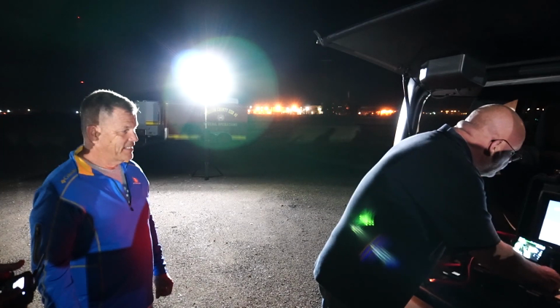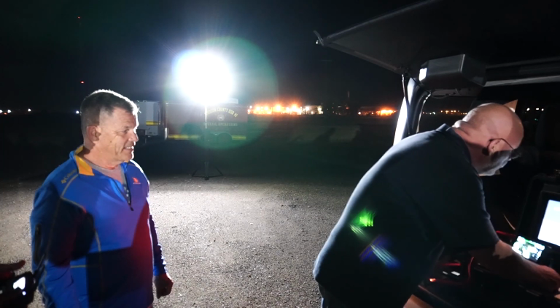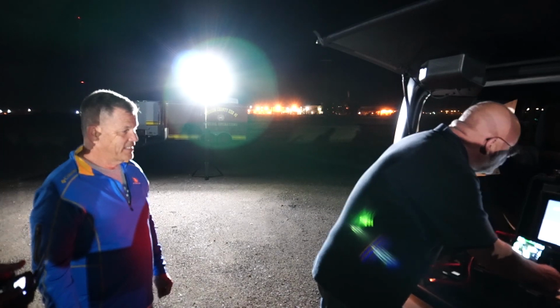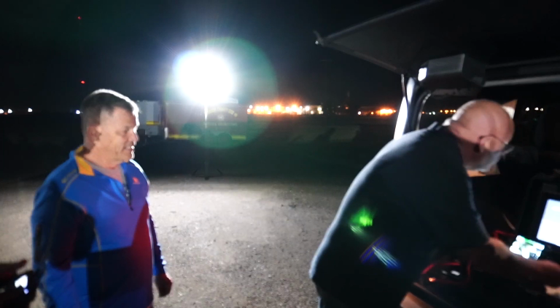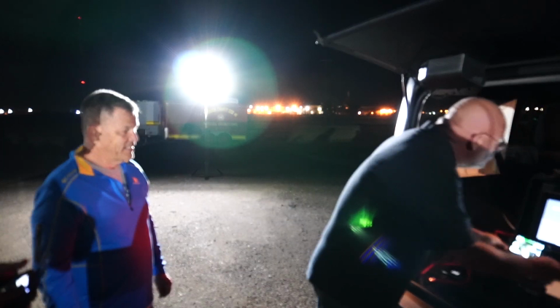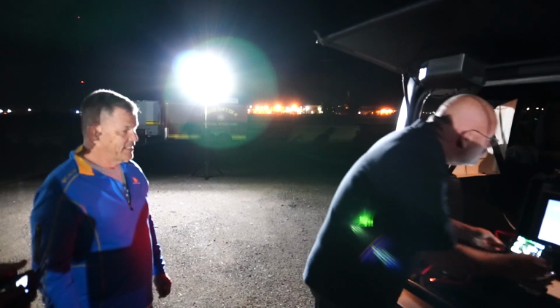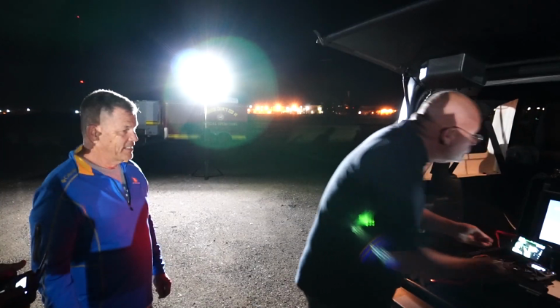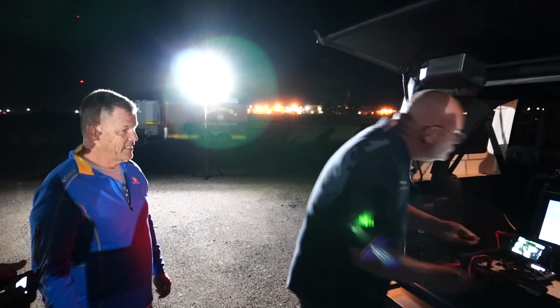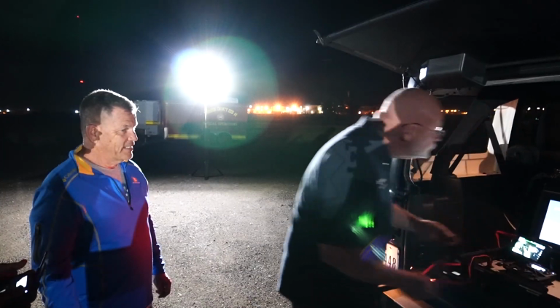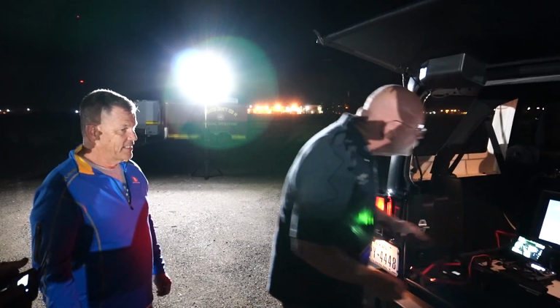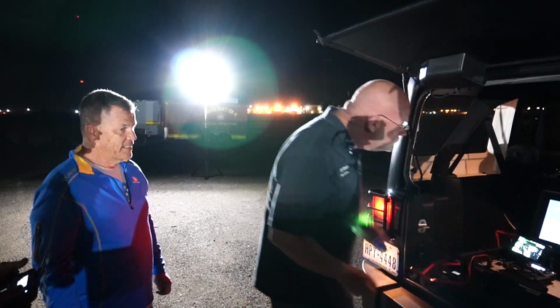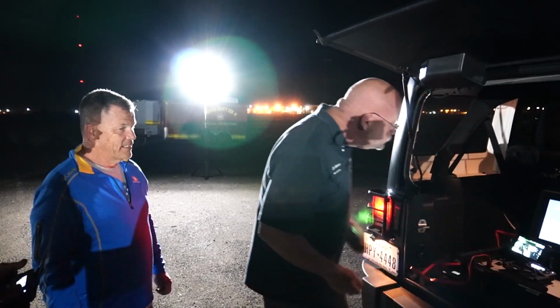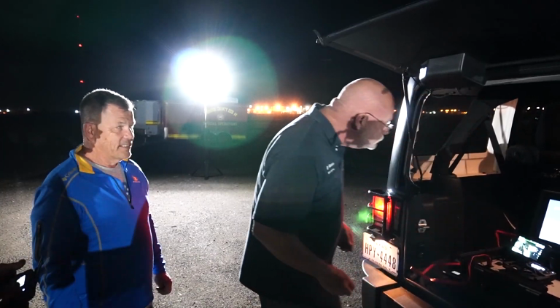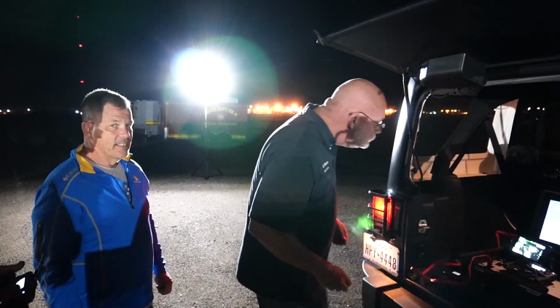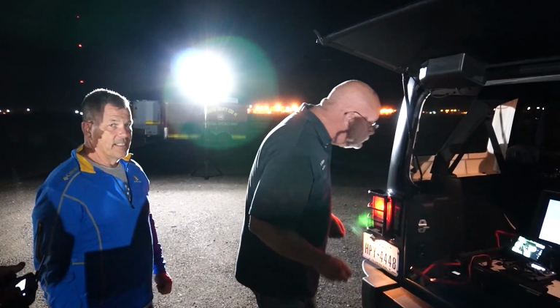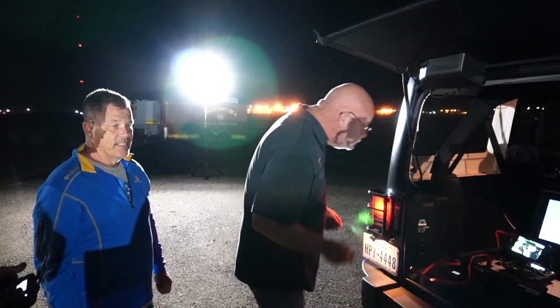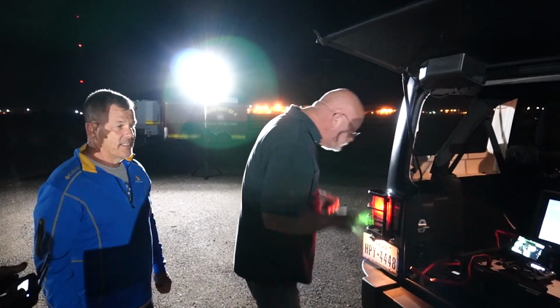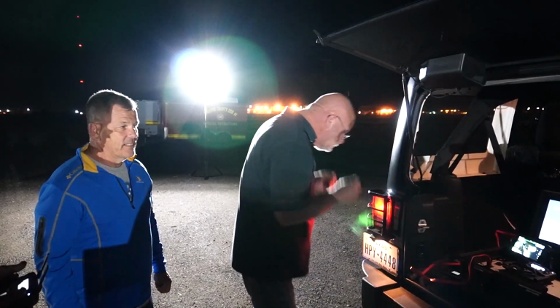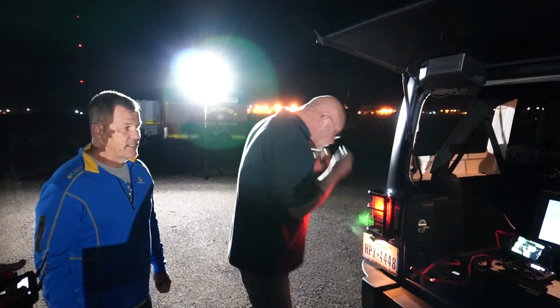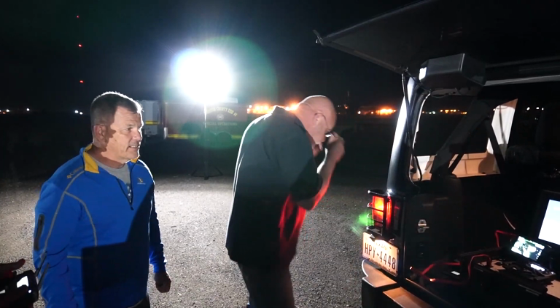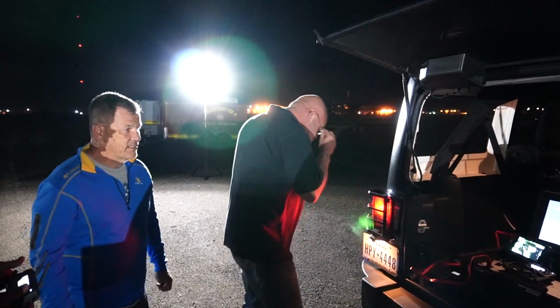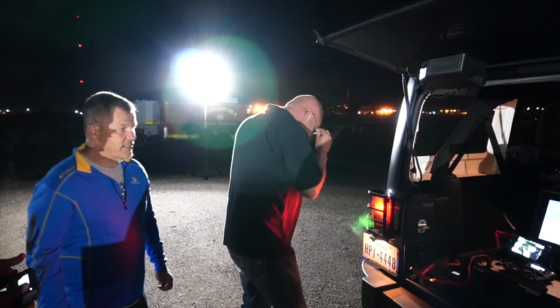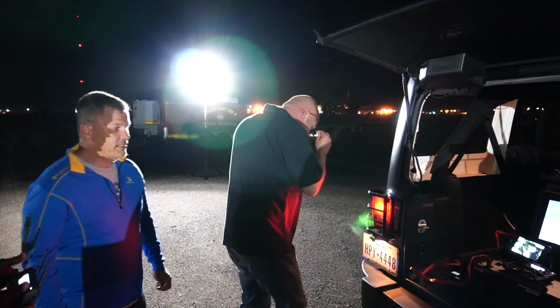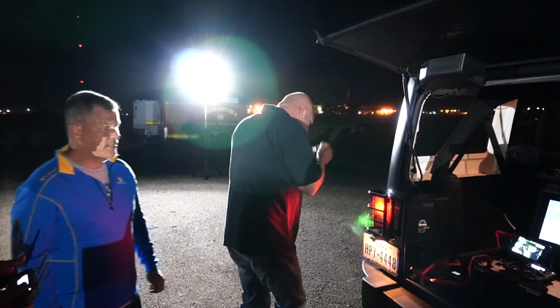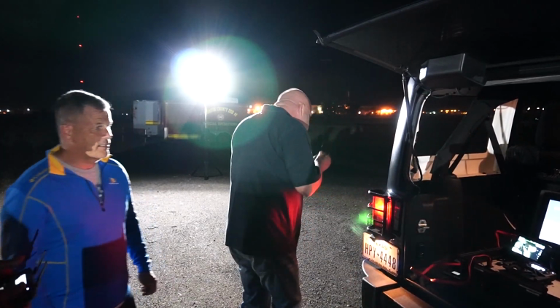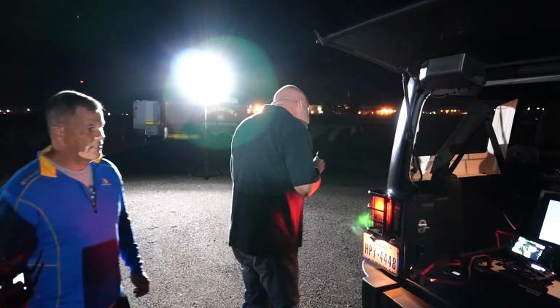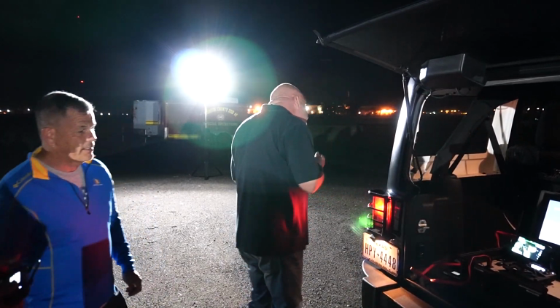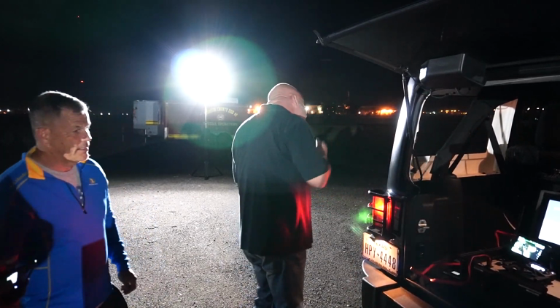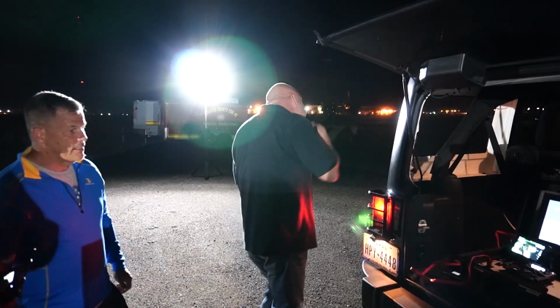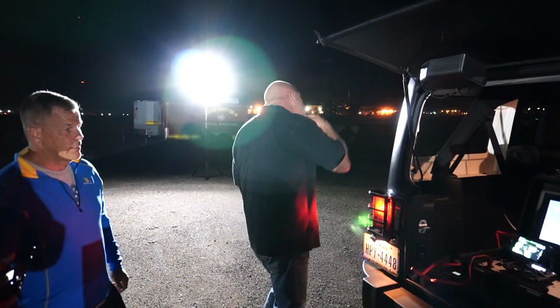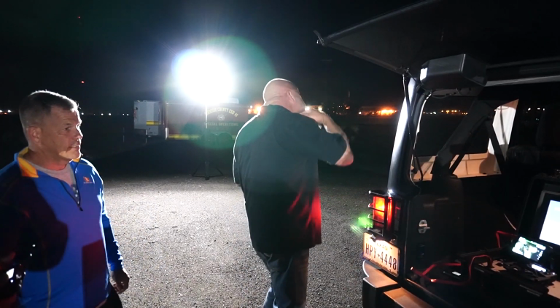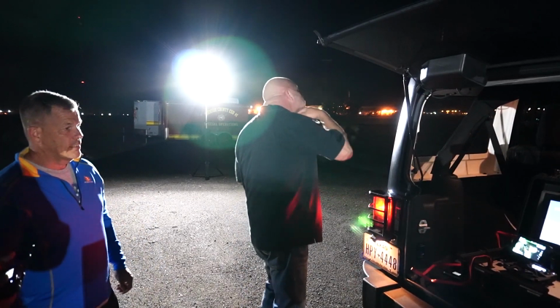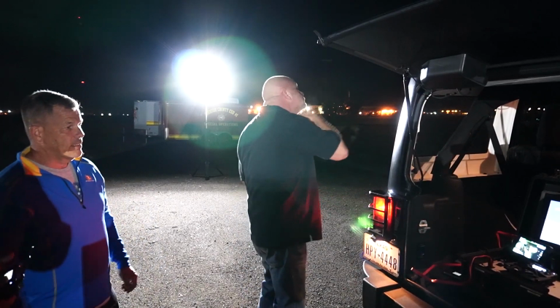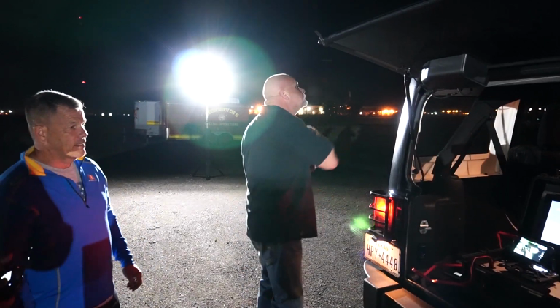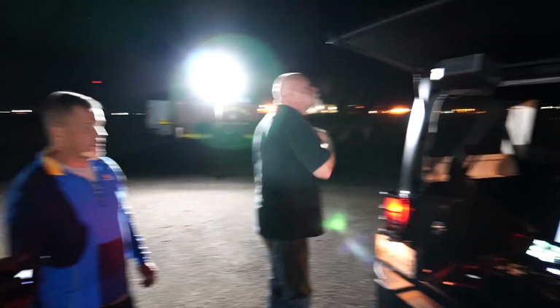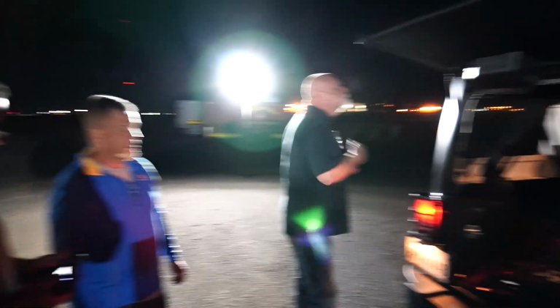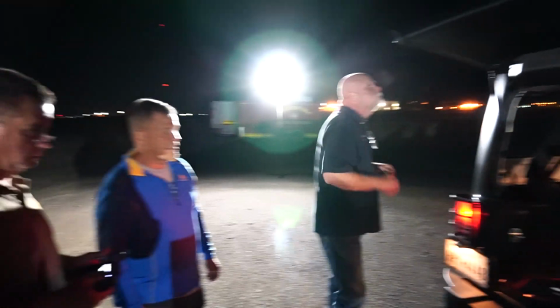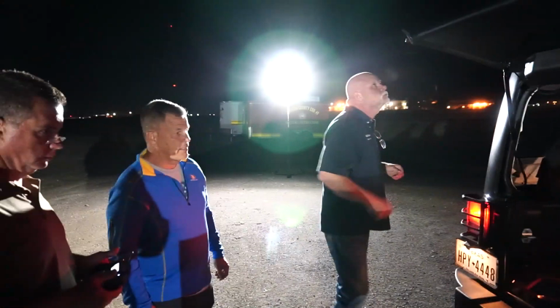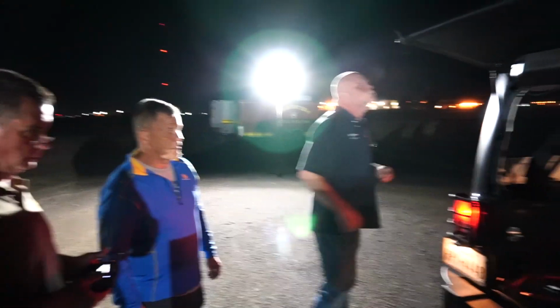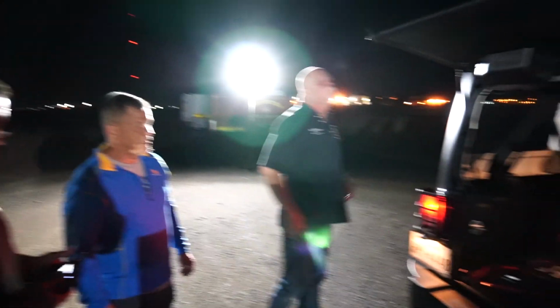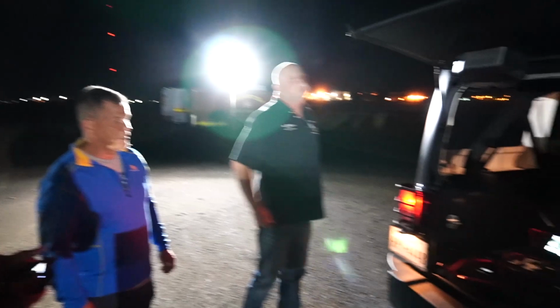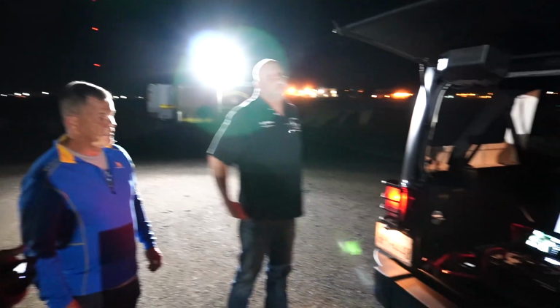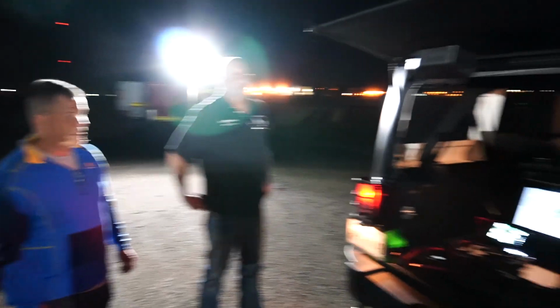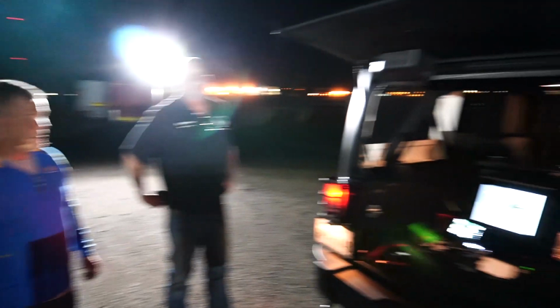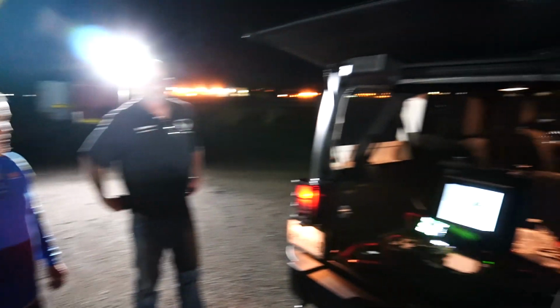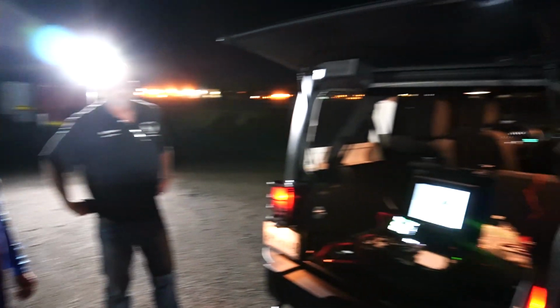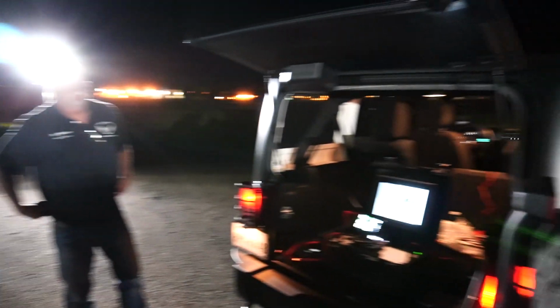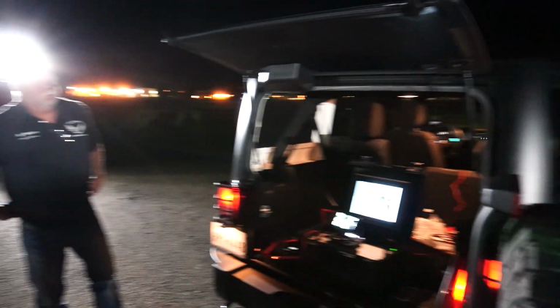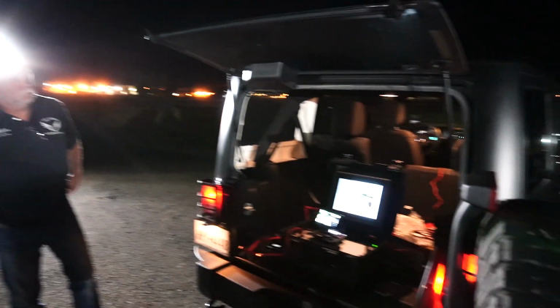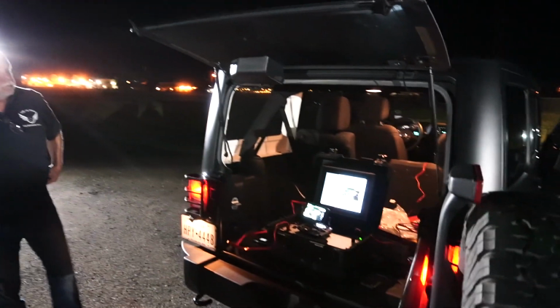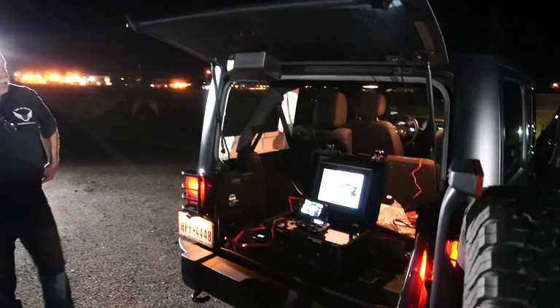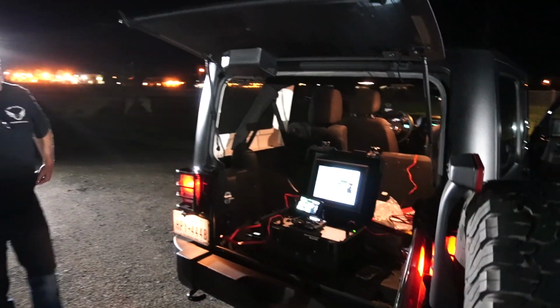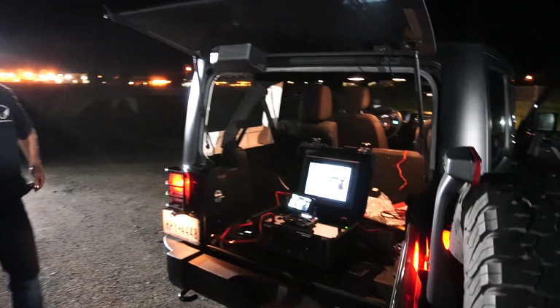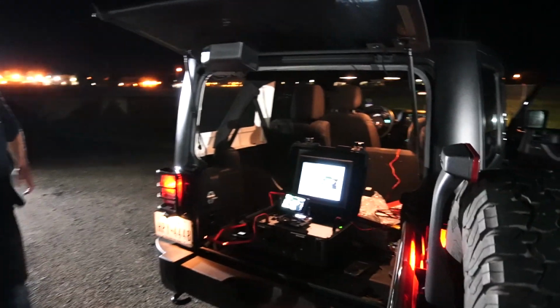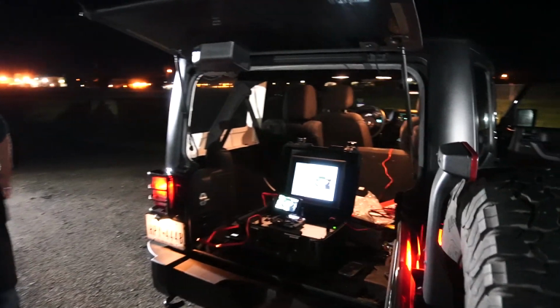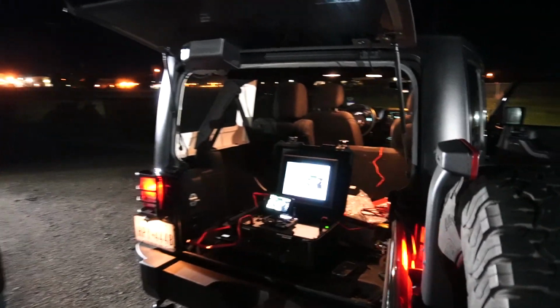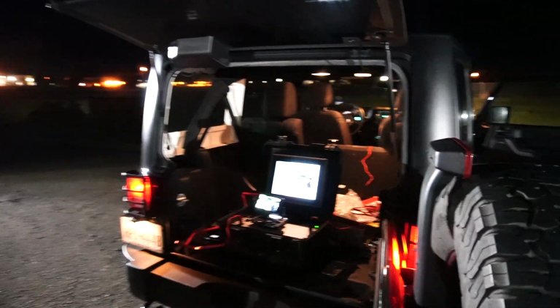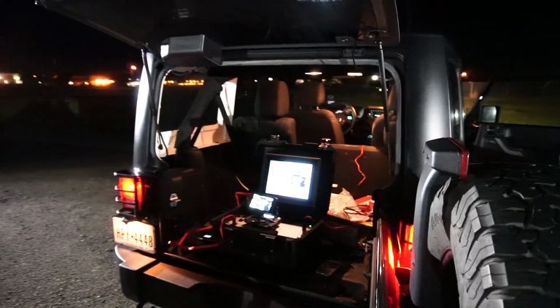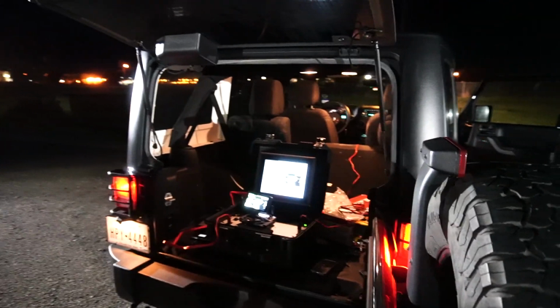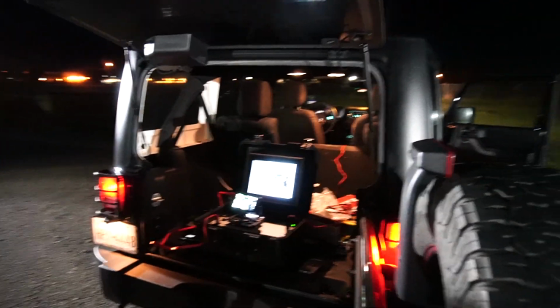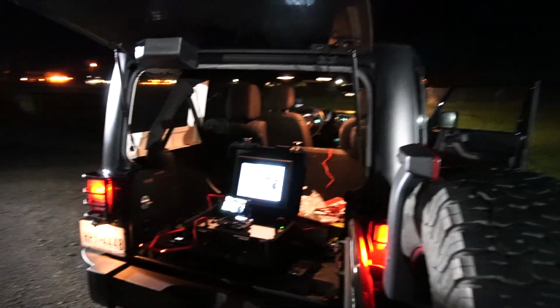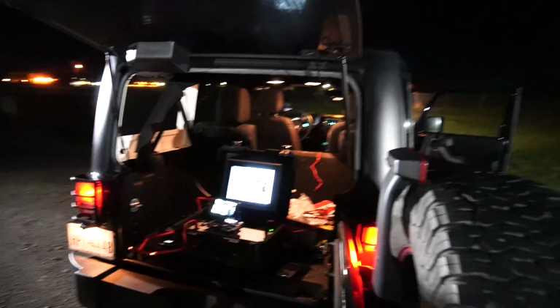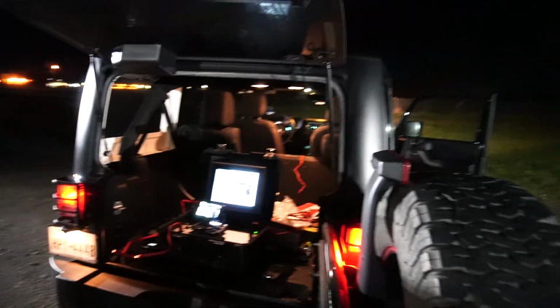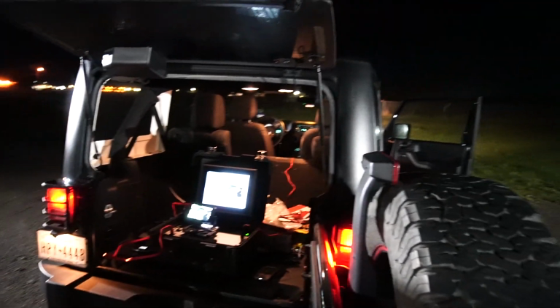Hey, this is Gary Brill. I'm out here with Barry, Clay, and Bruce, and we're out here doing some really cool testing.